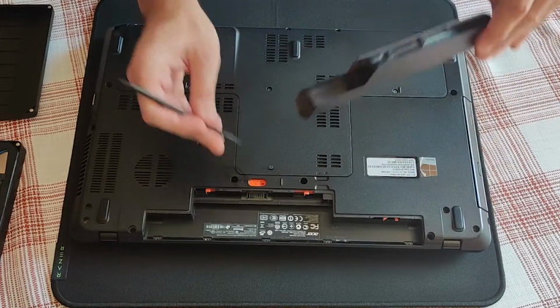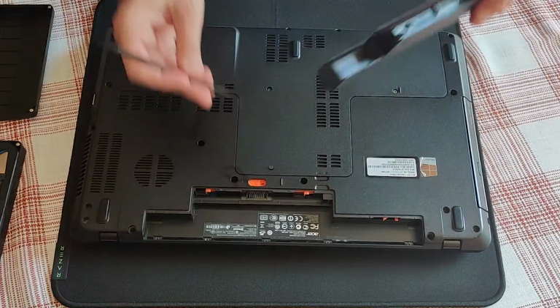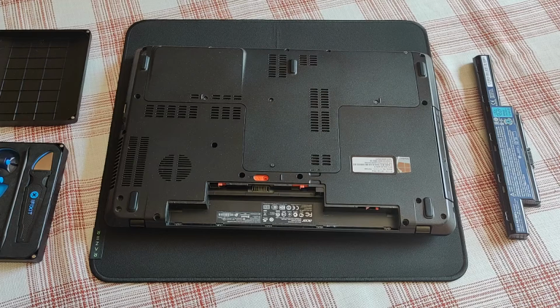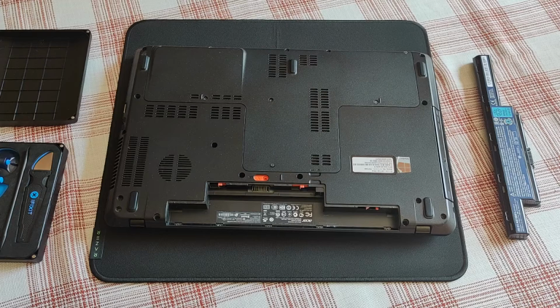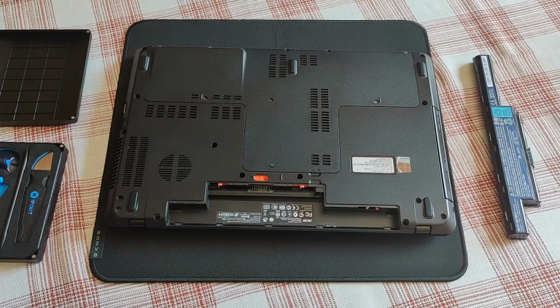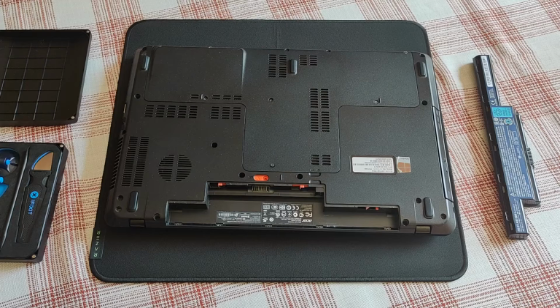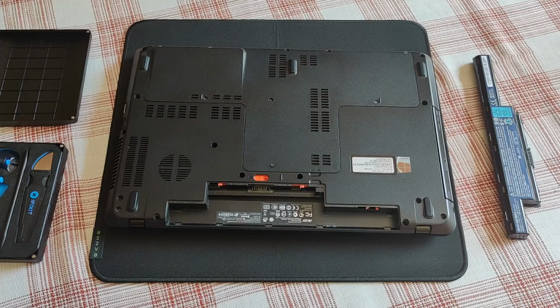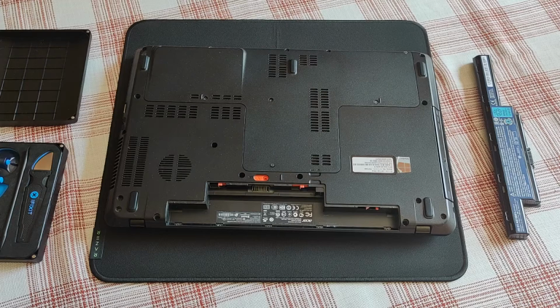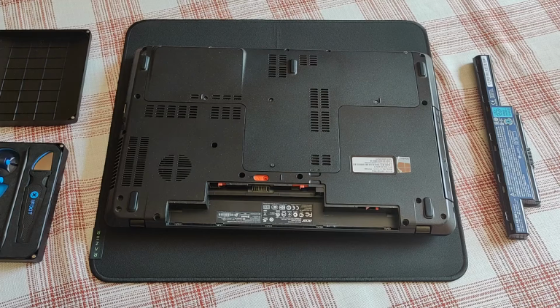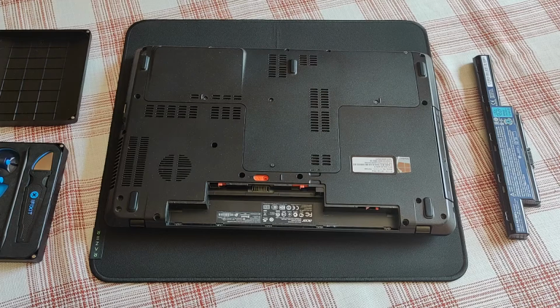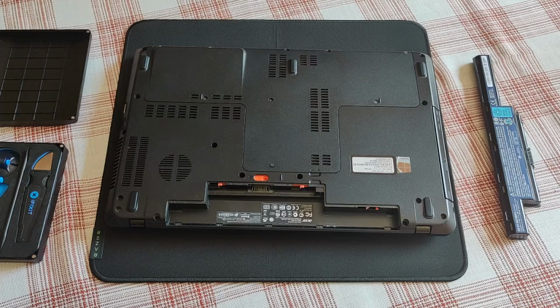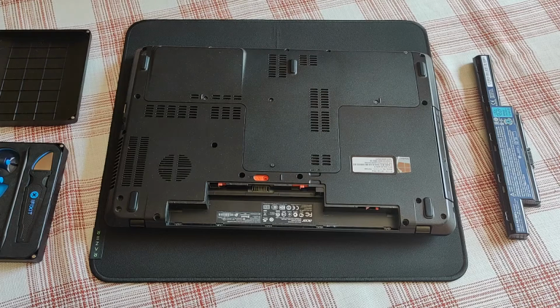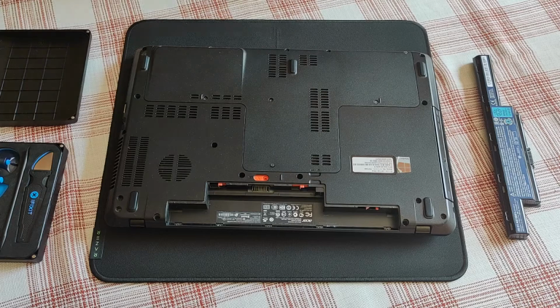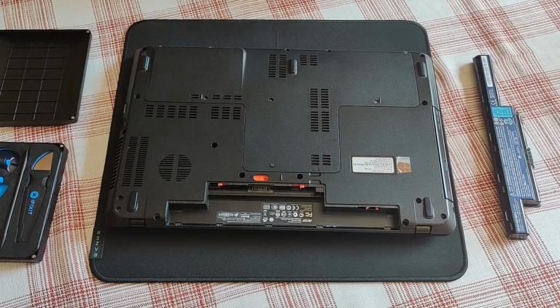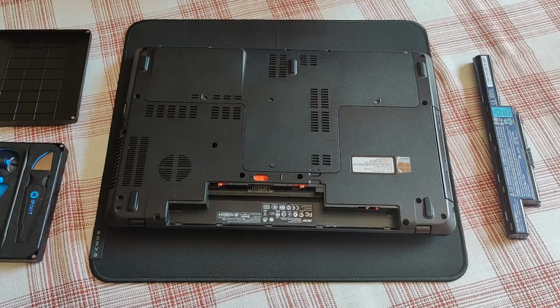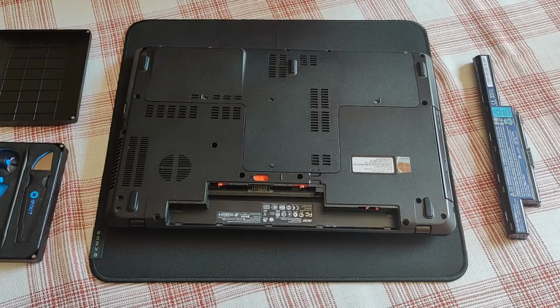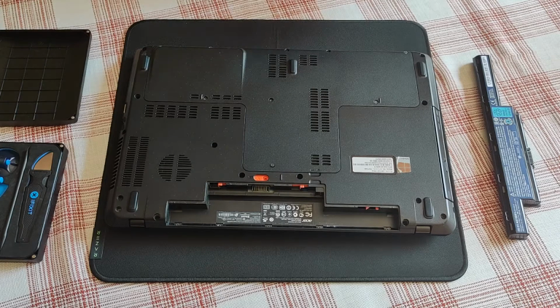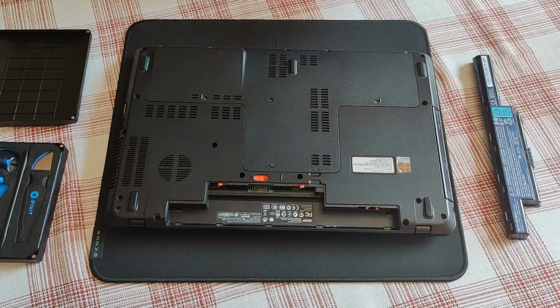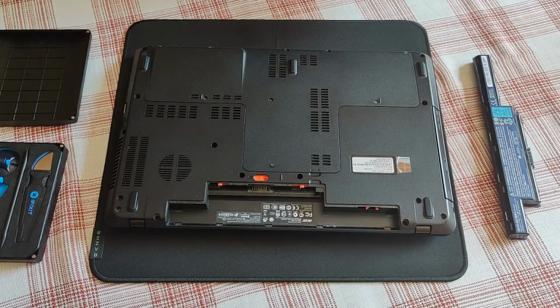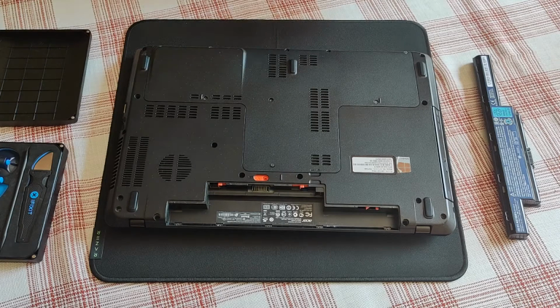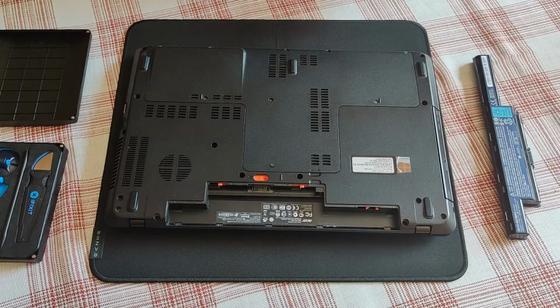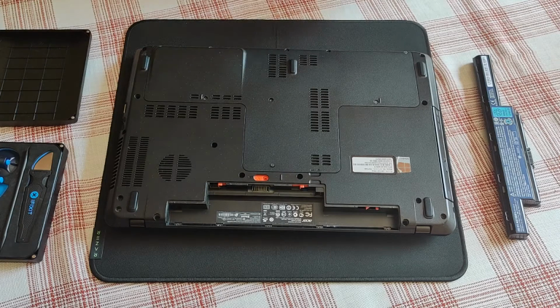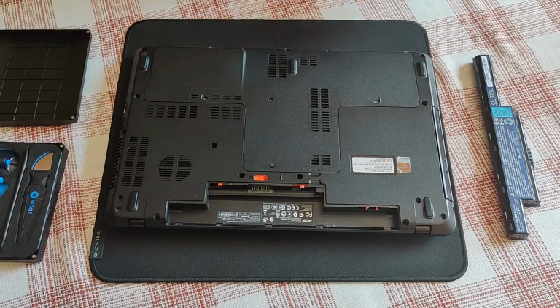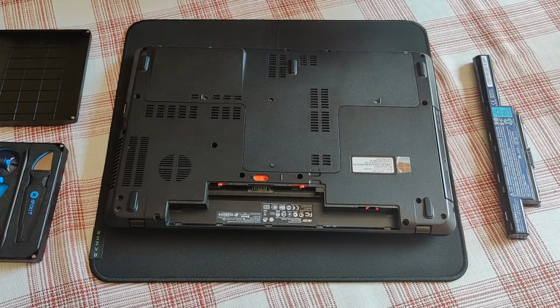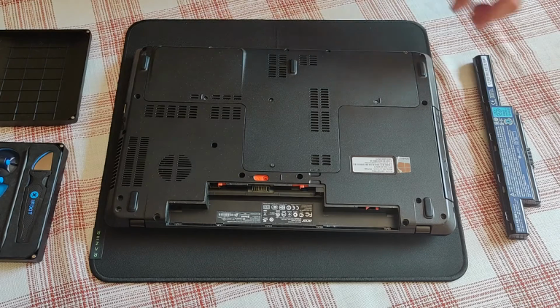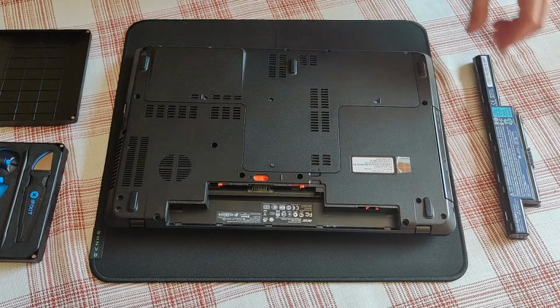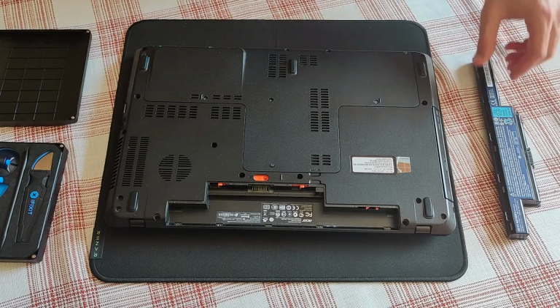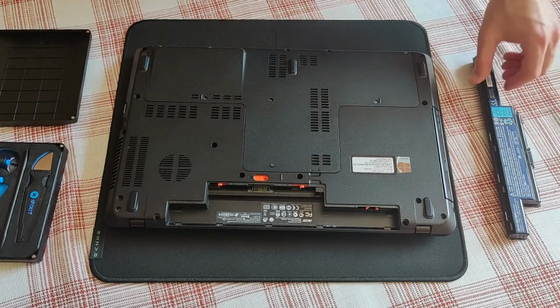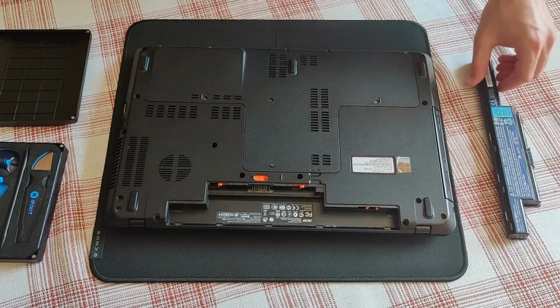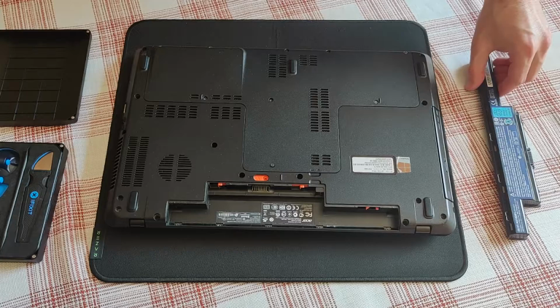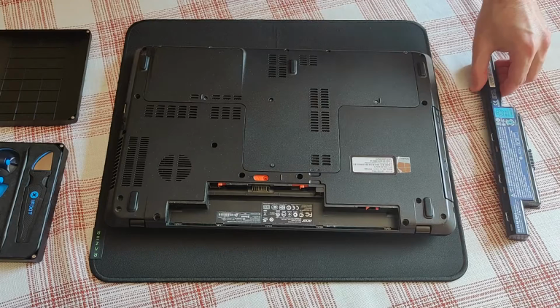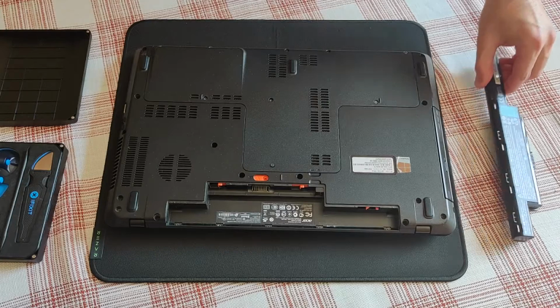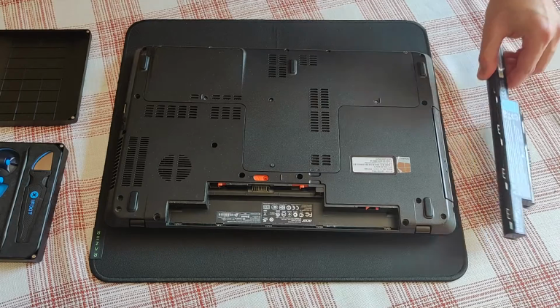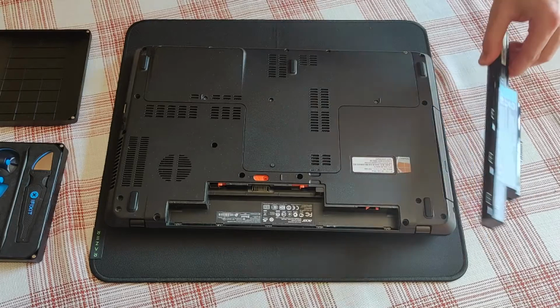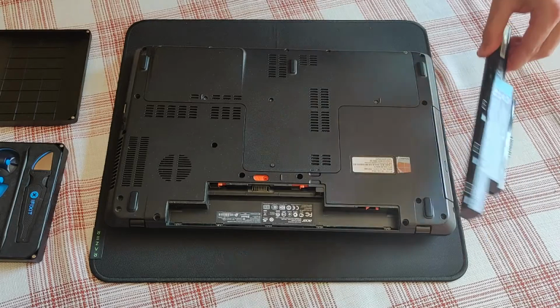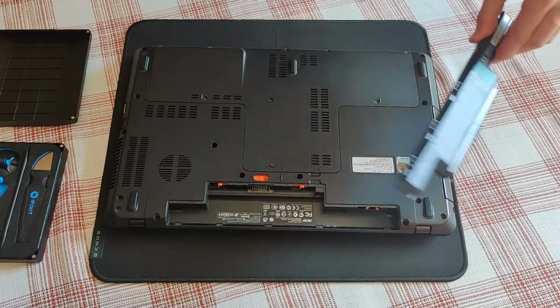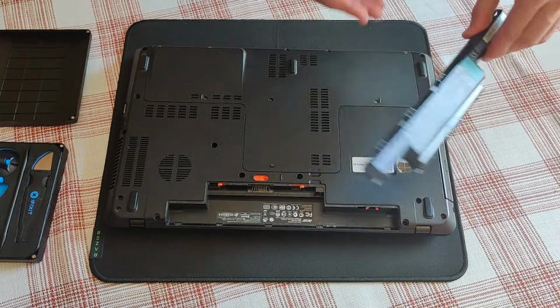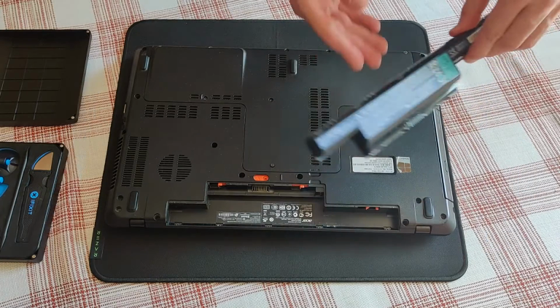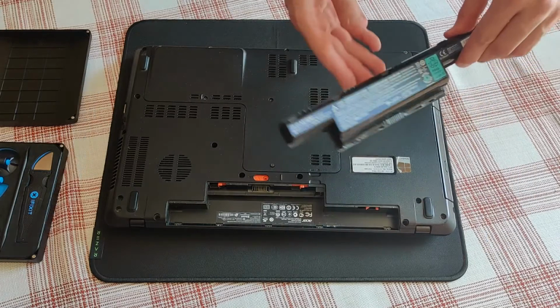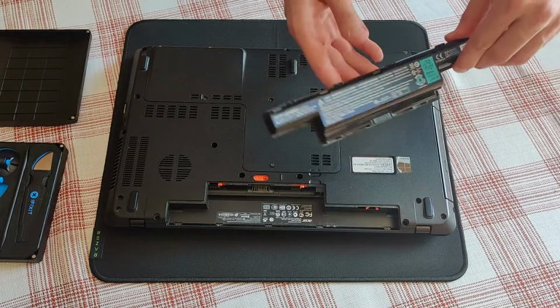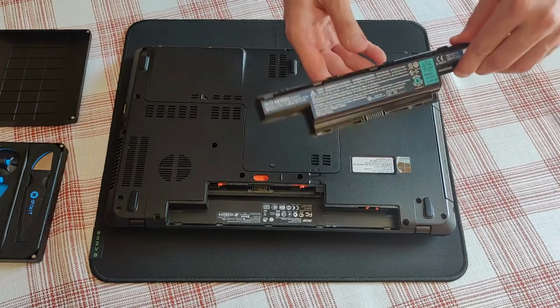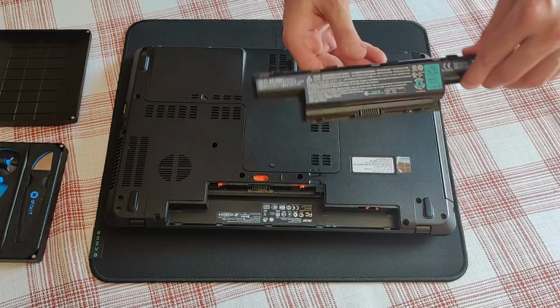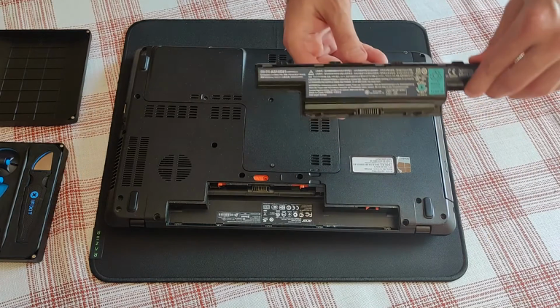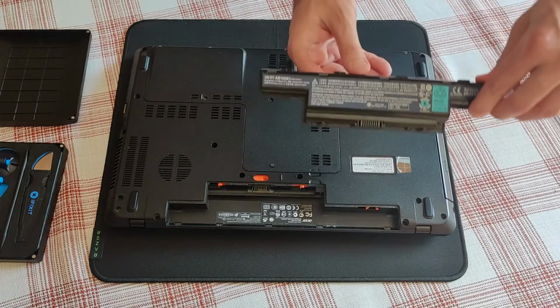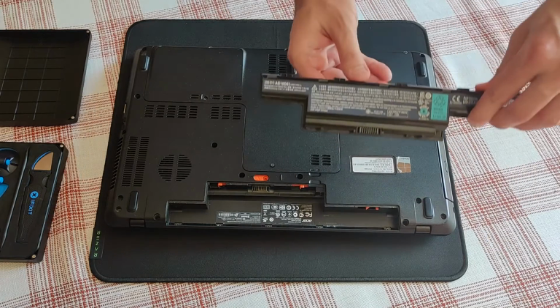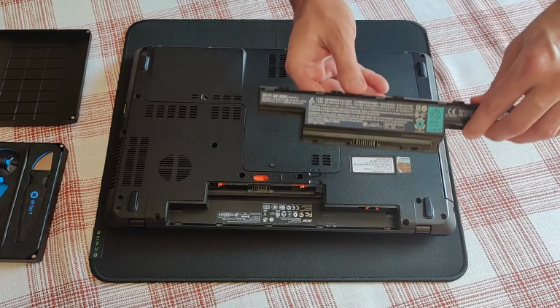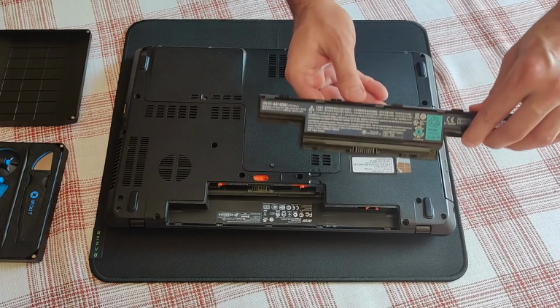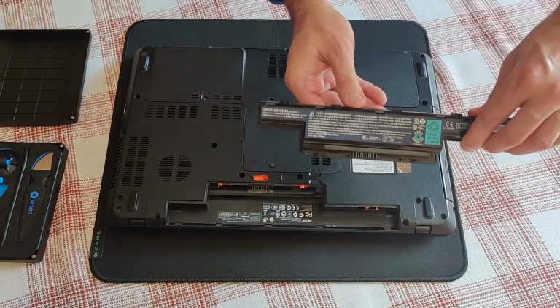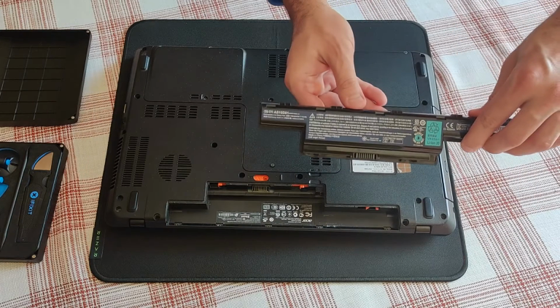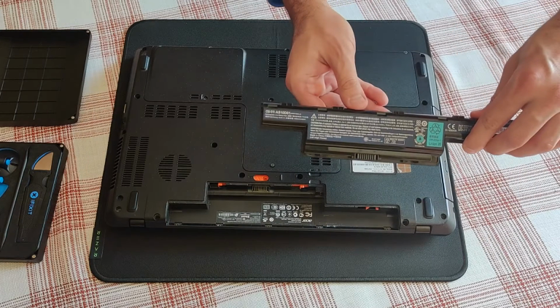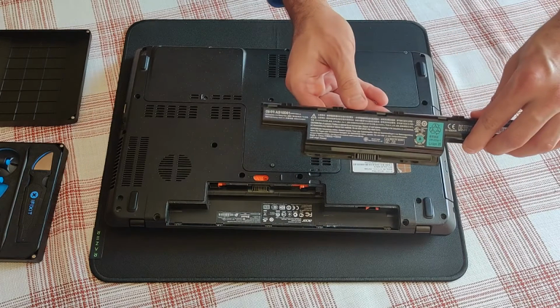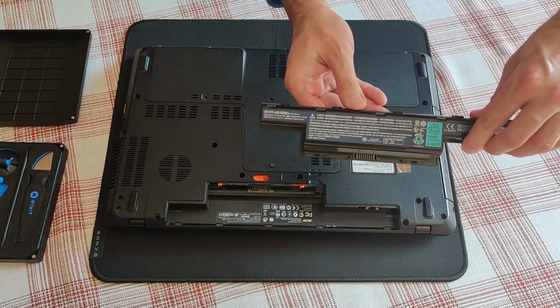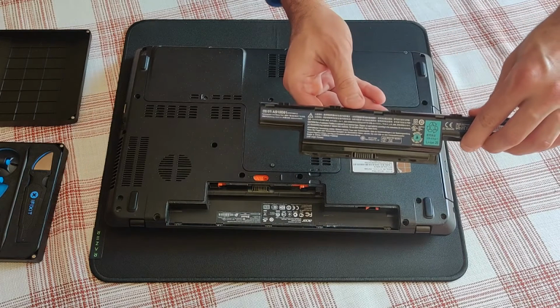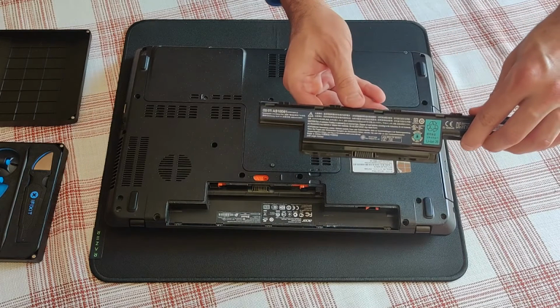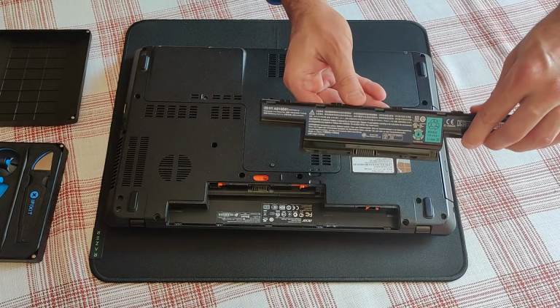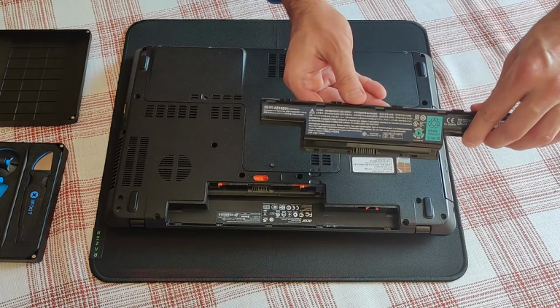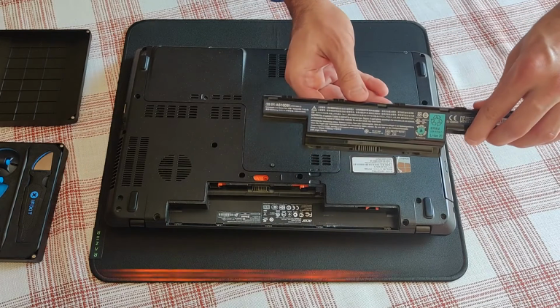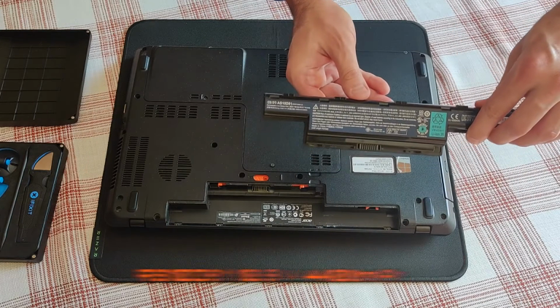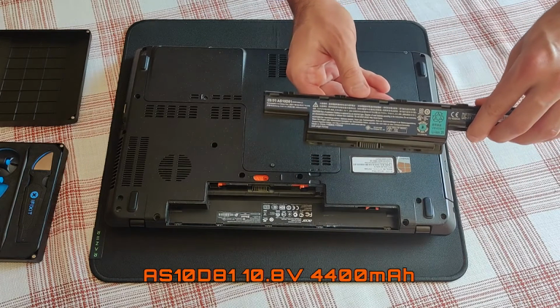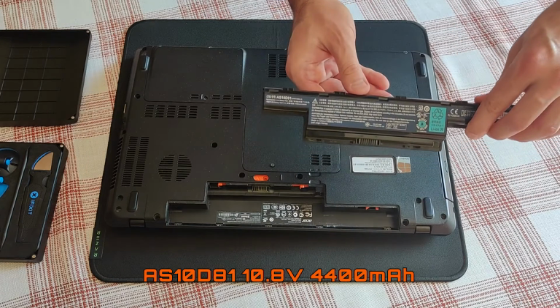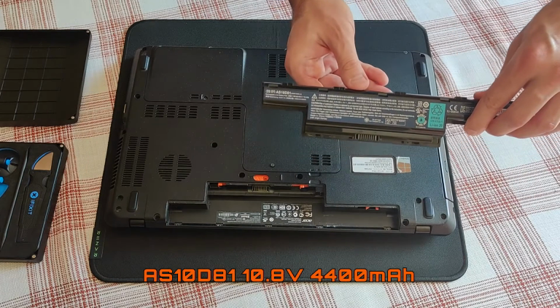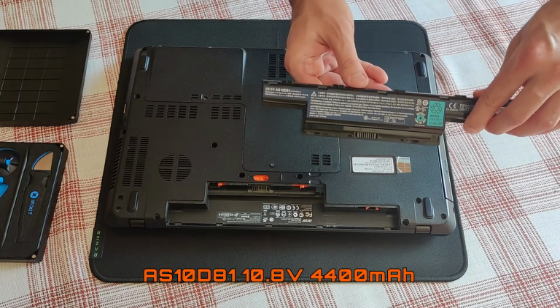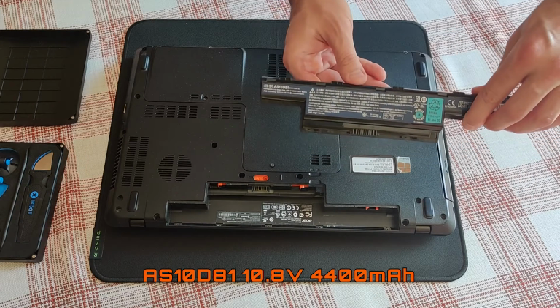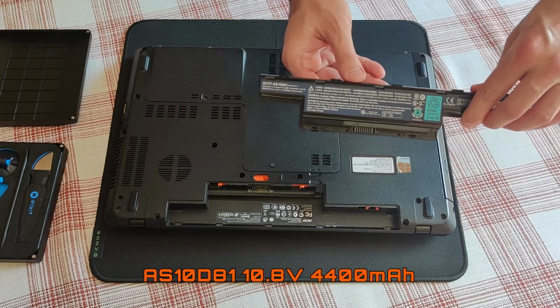If you are planning to replace the battery and buy a new one, this is the exact model you should get.